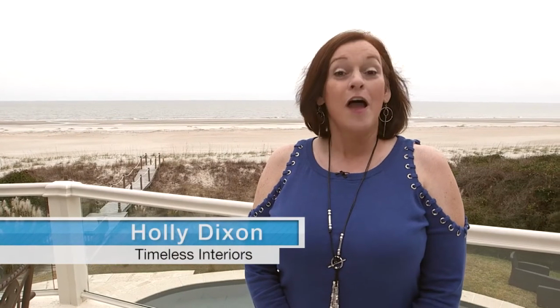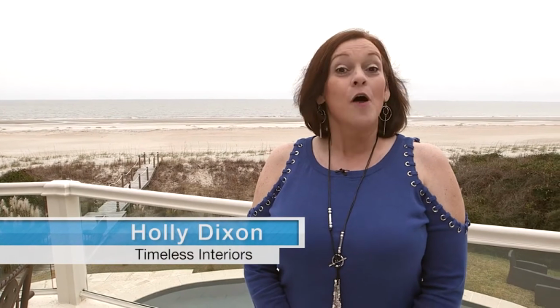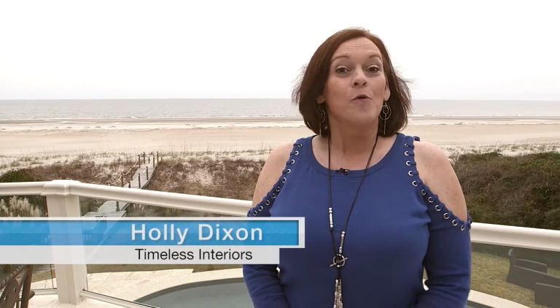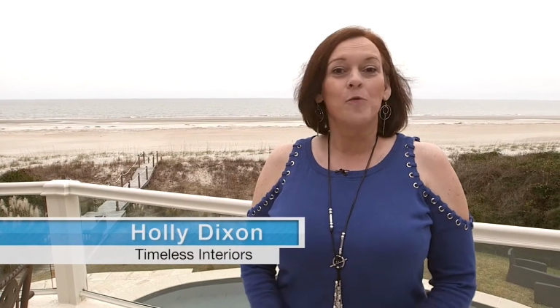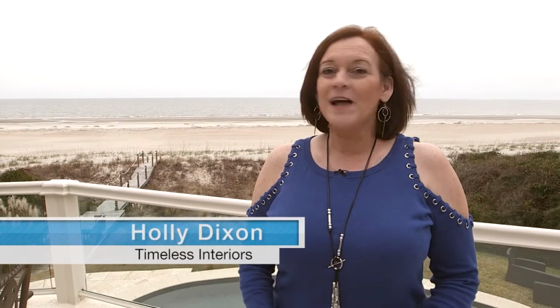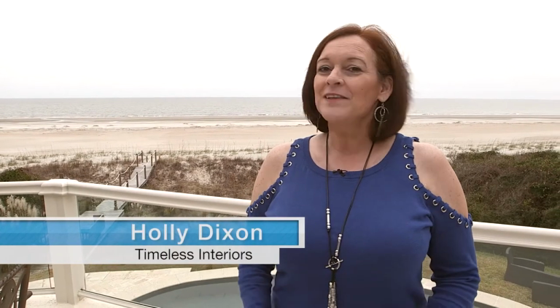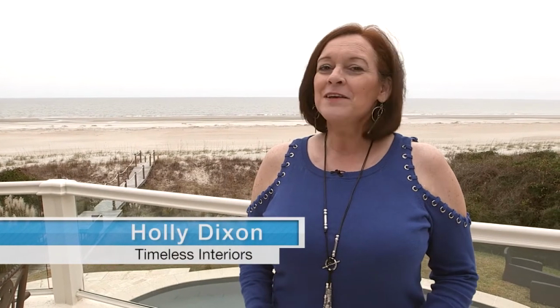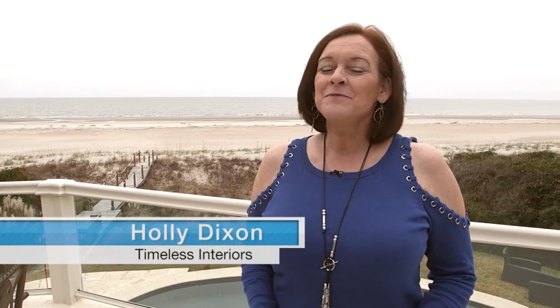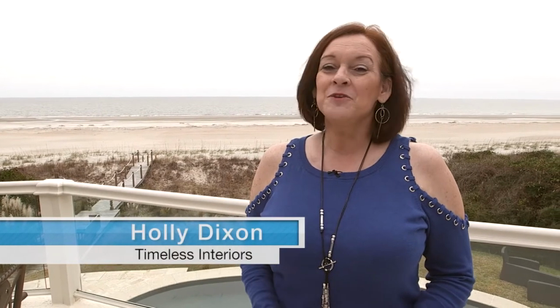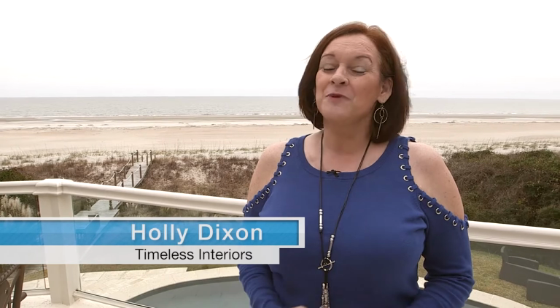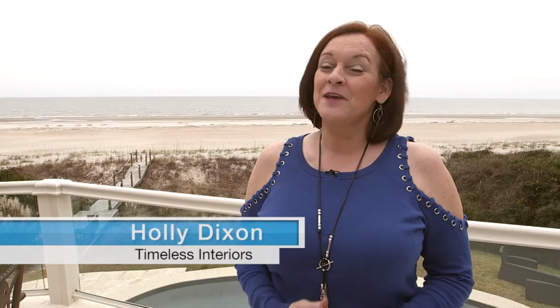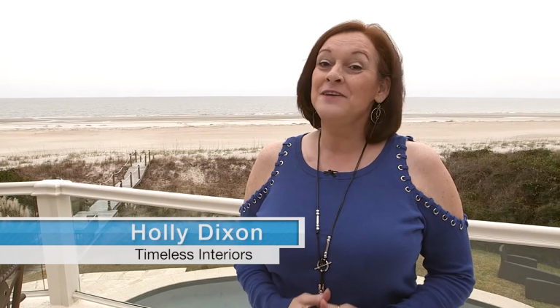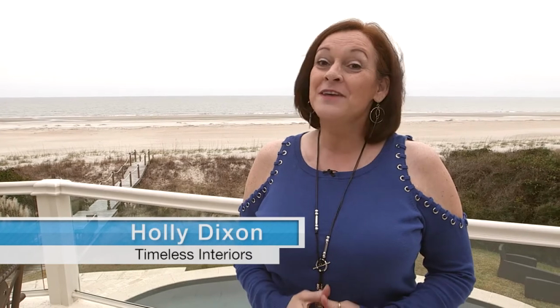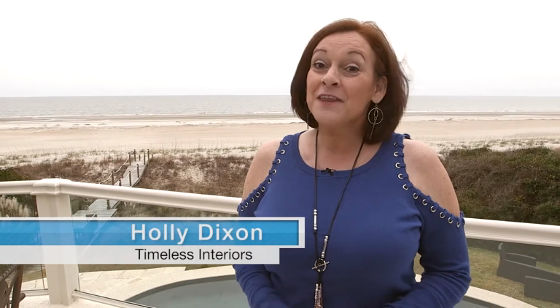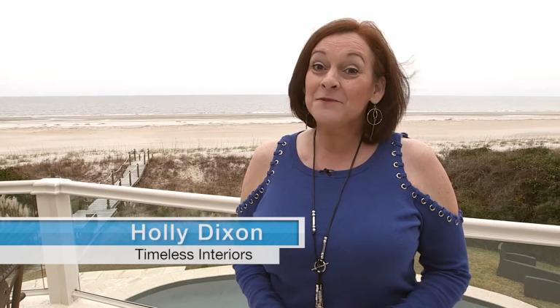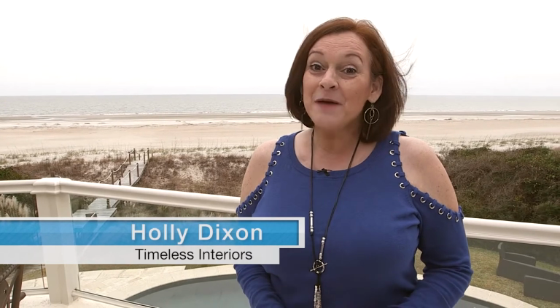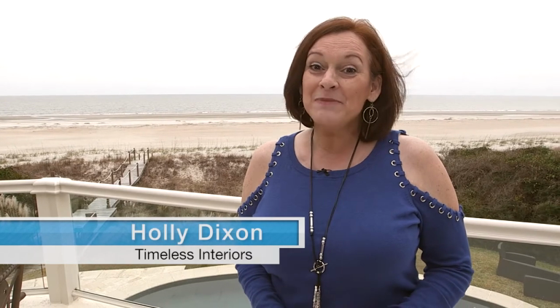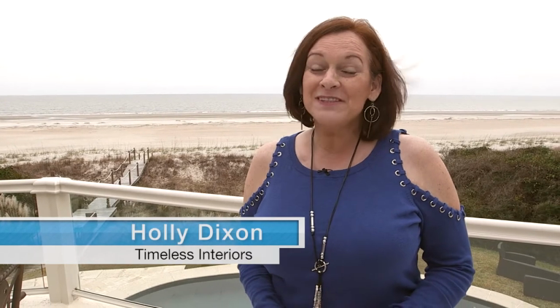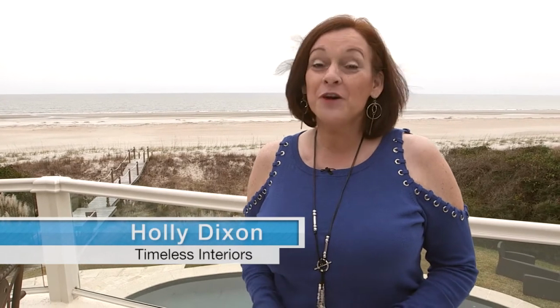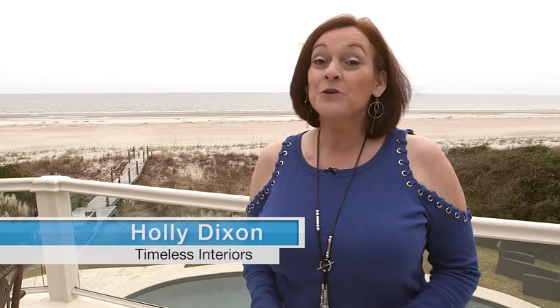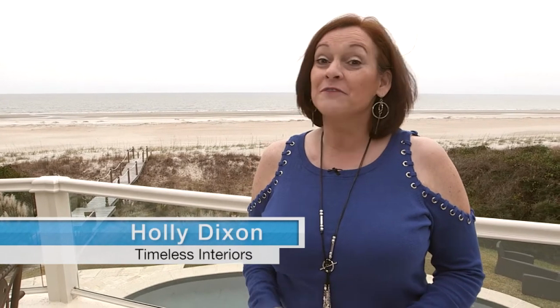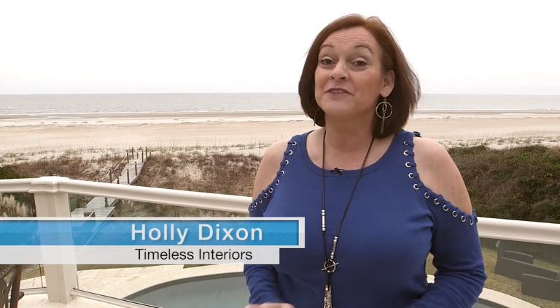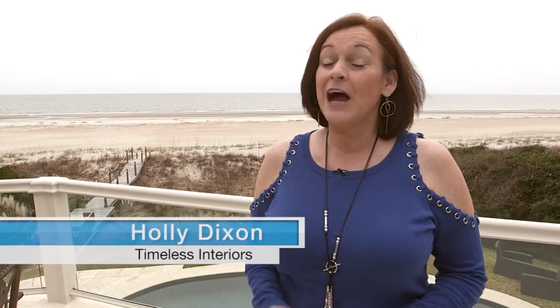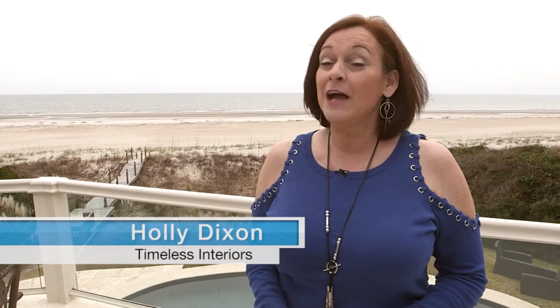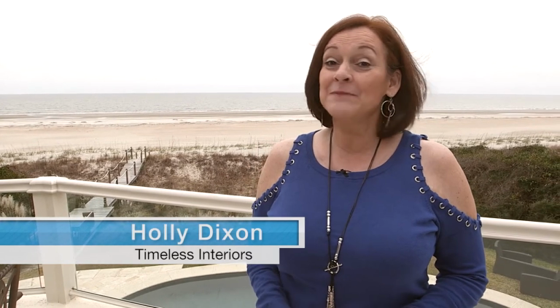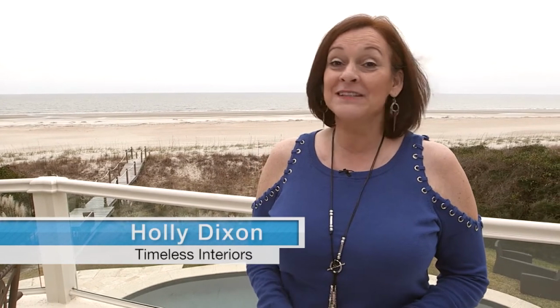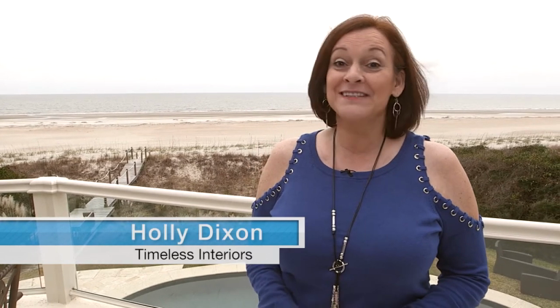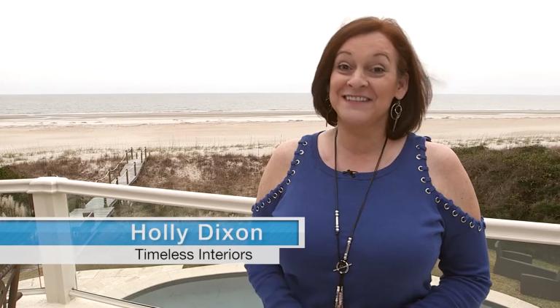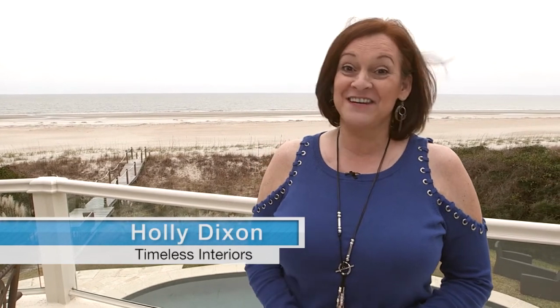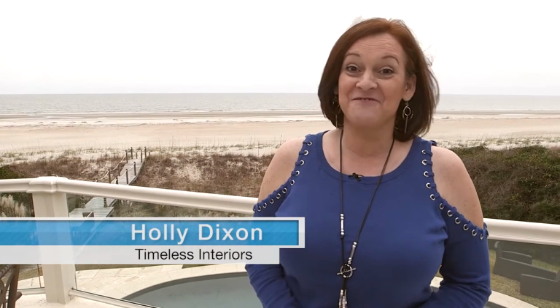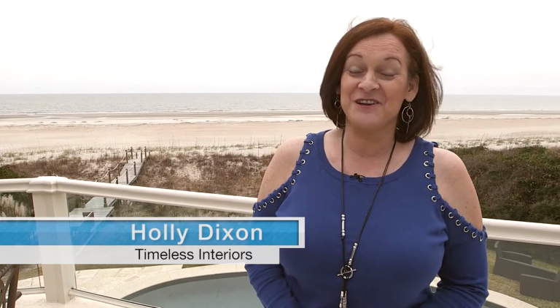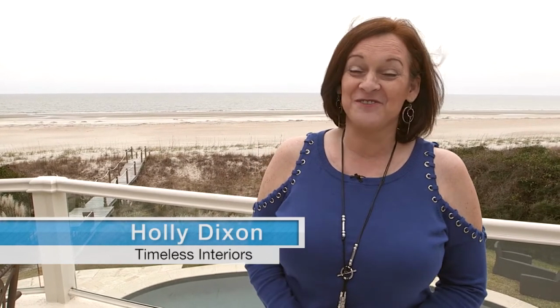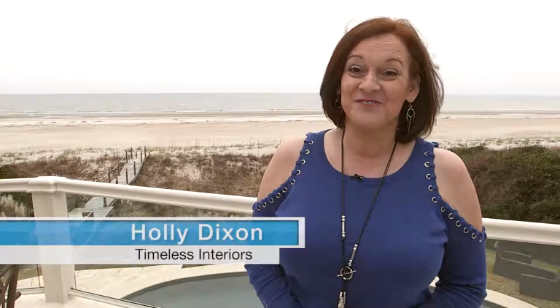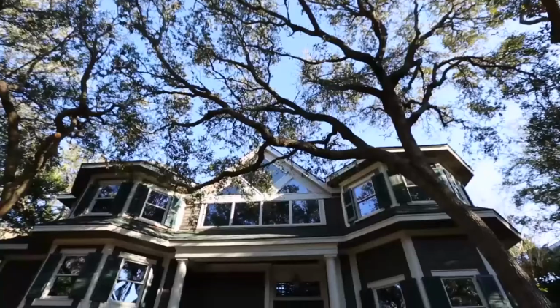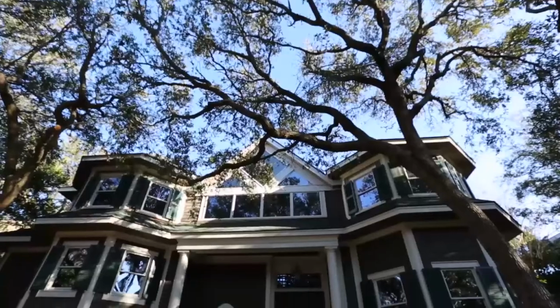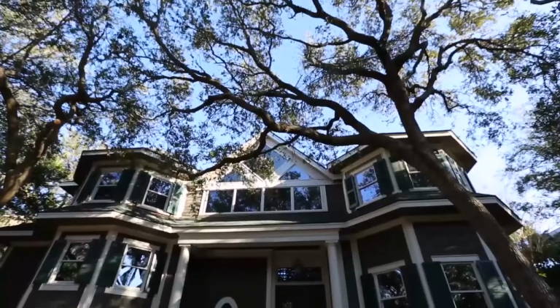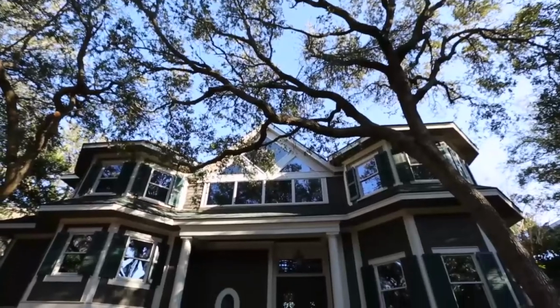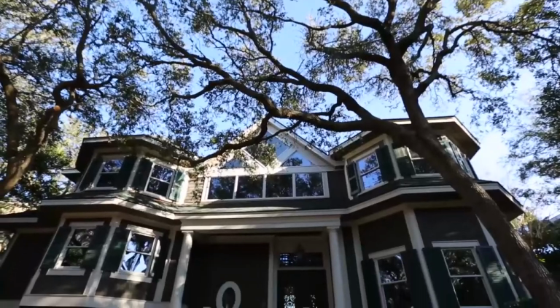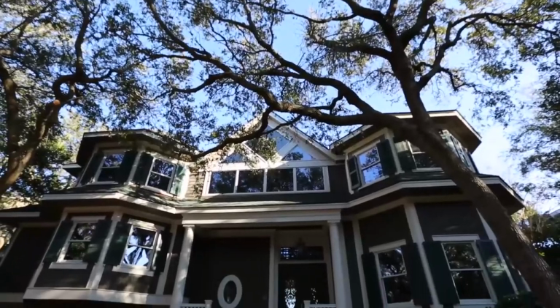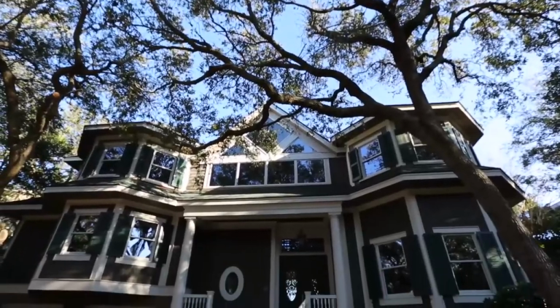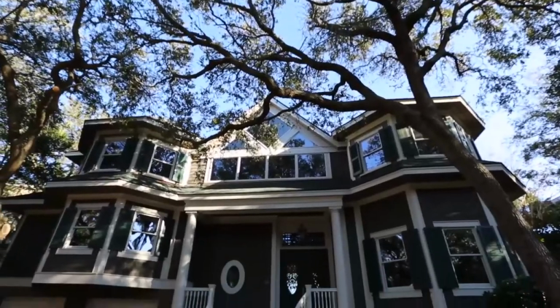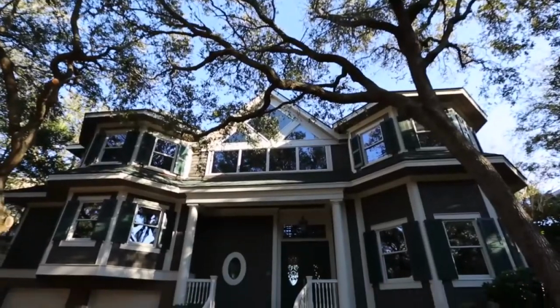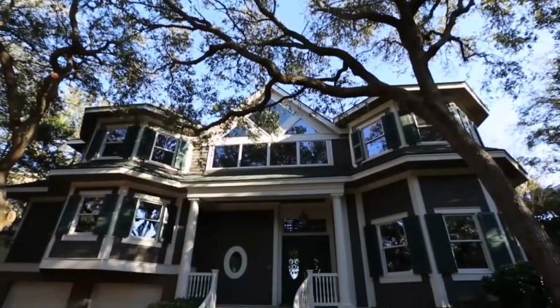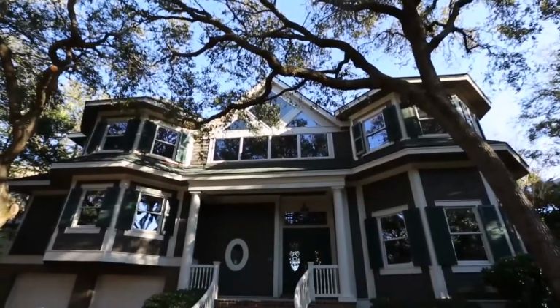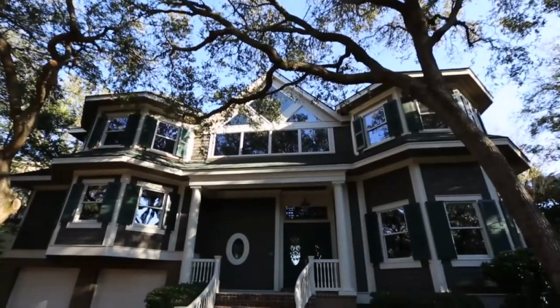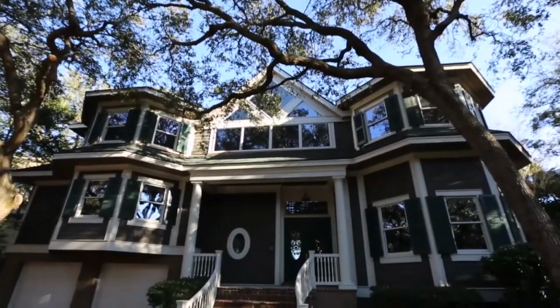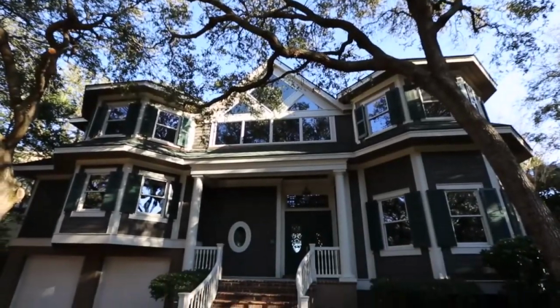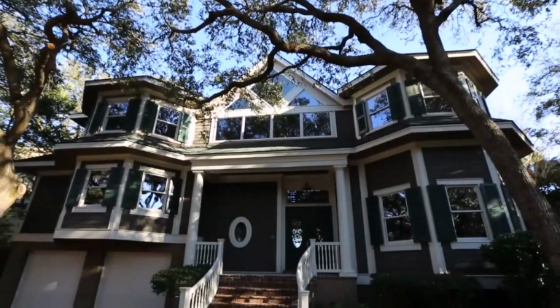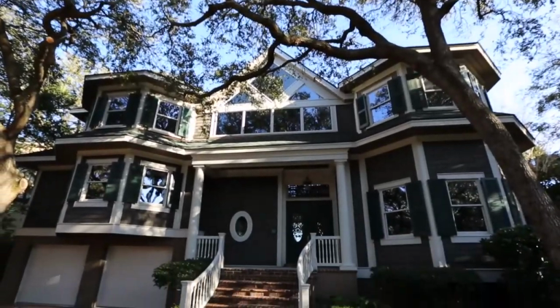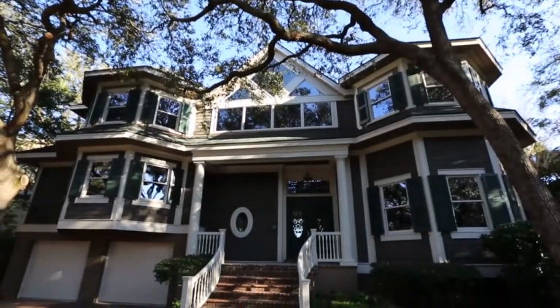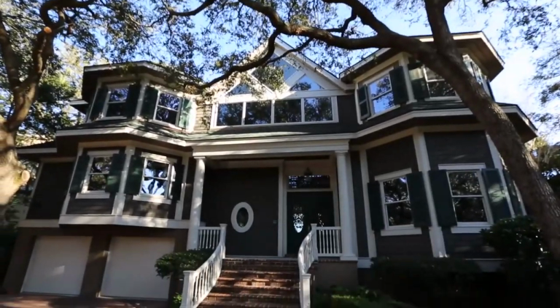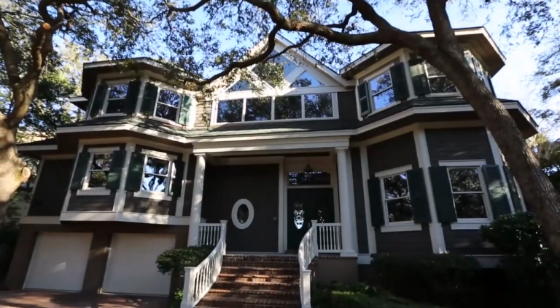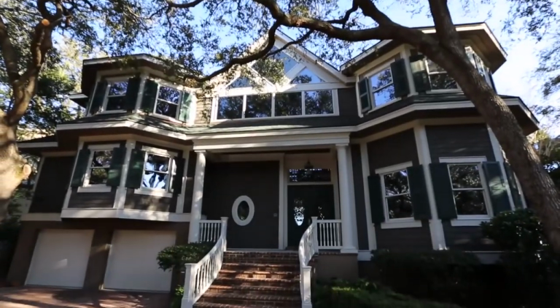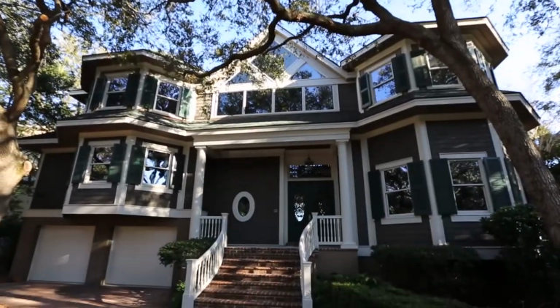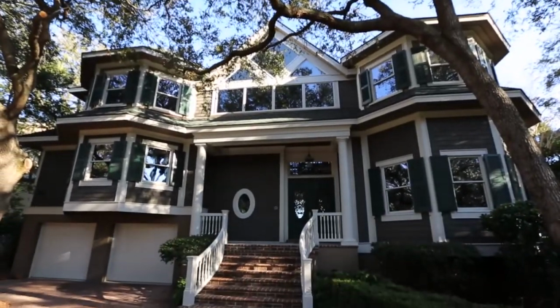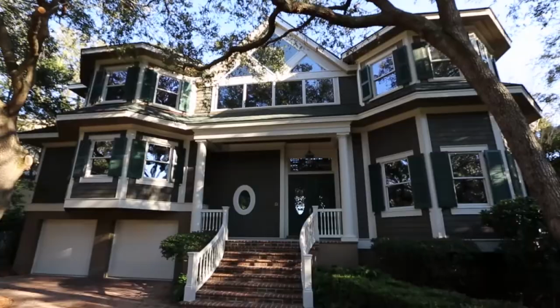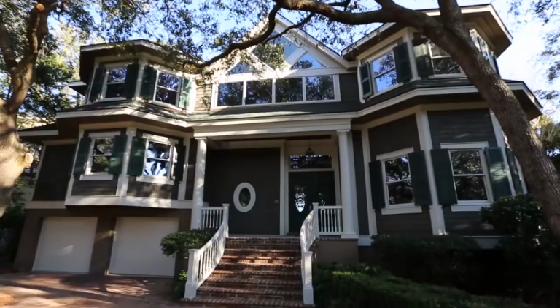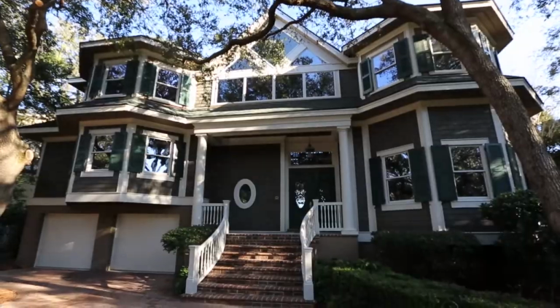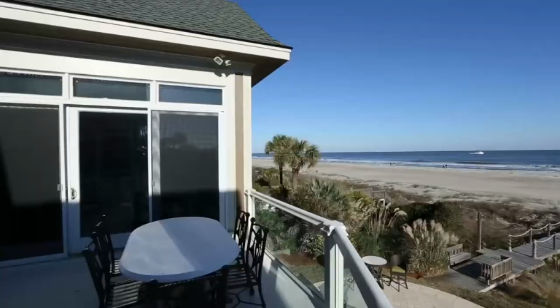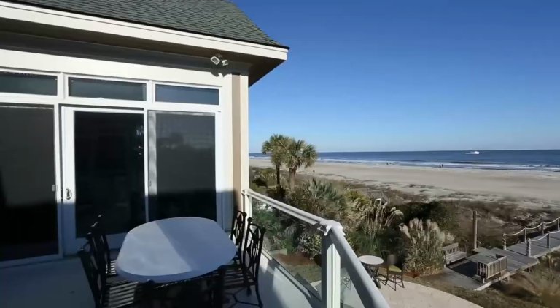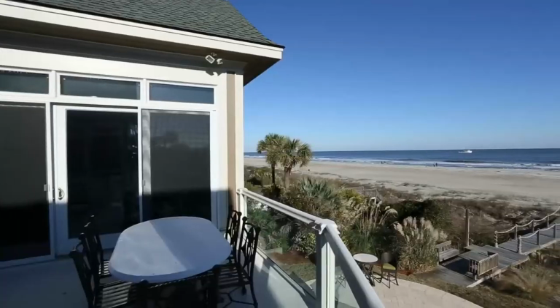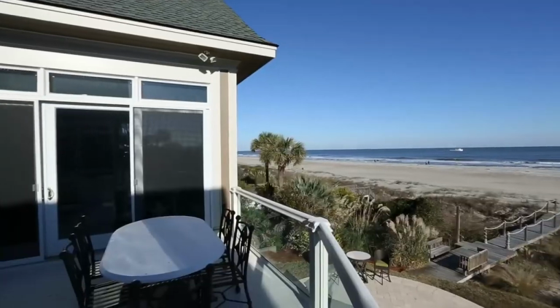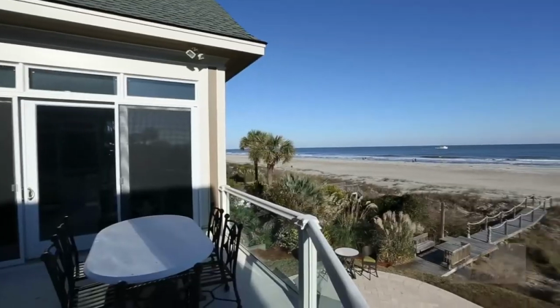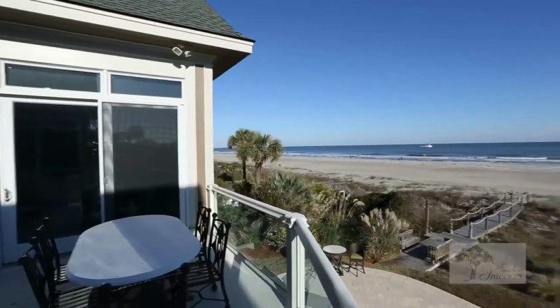Welcome to another episode of Timeless Interiors. Here we are in Palmetto Dunes.